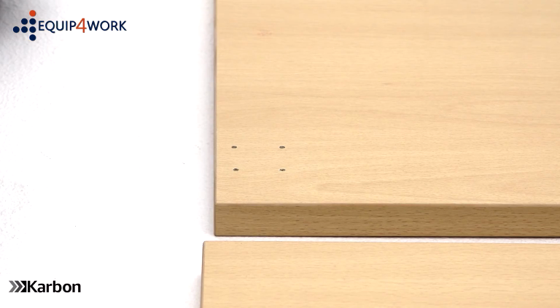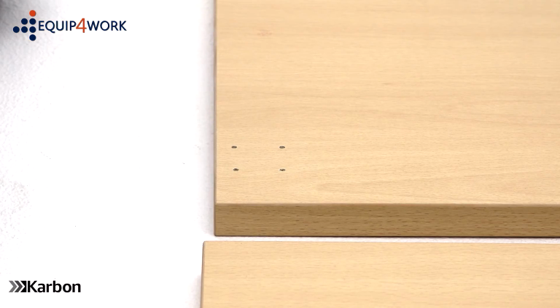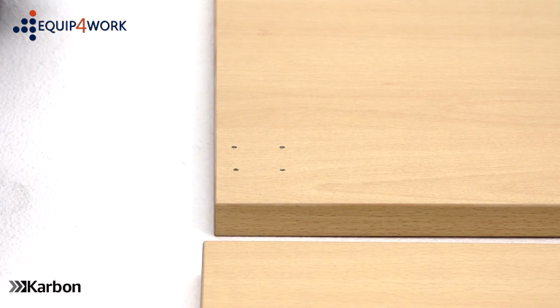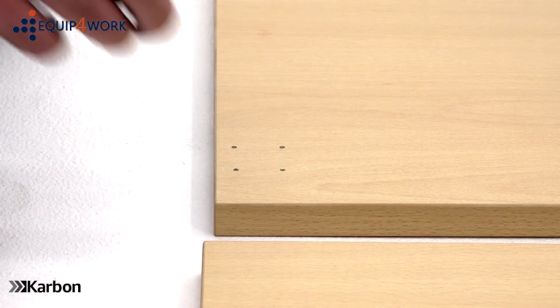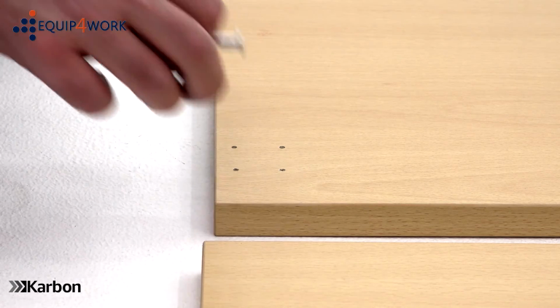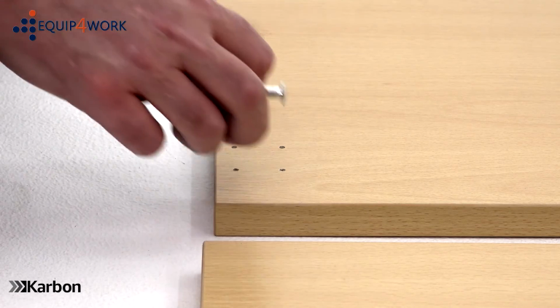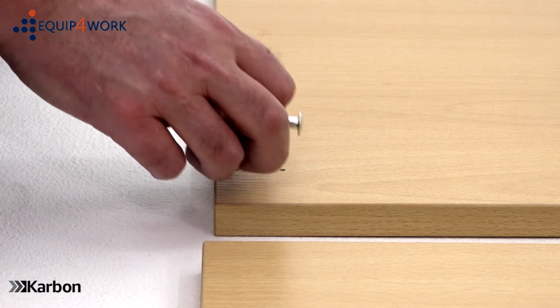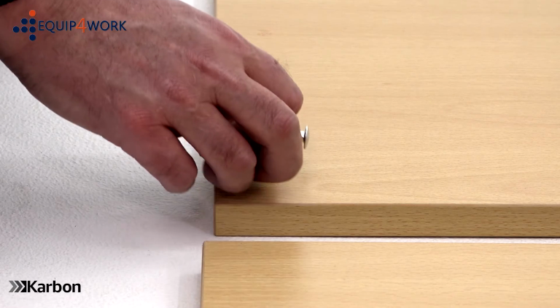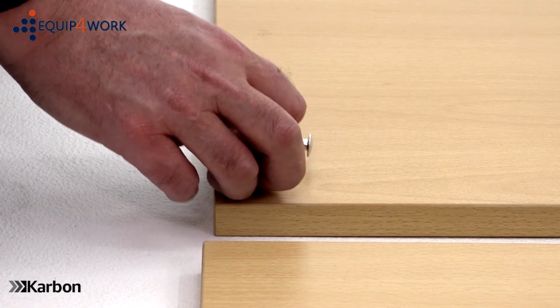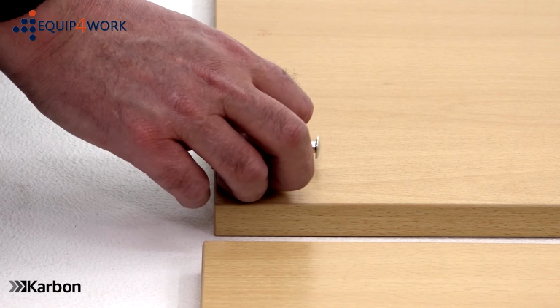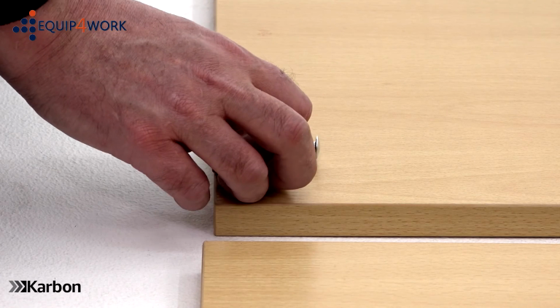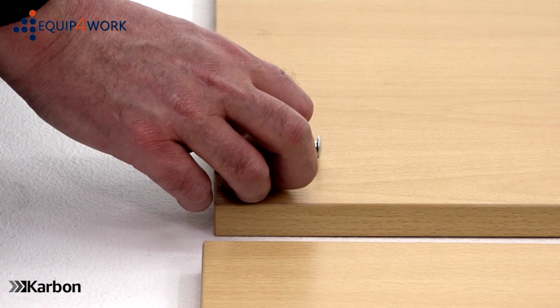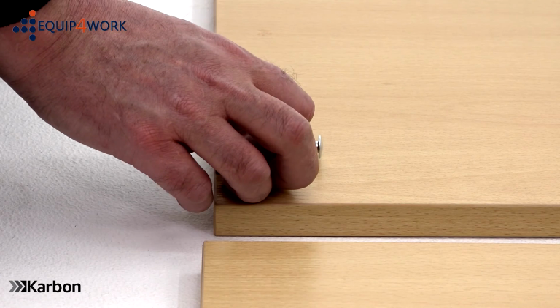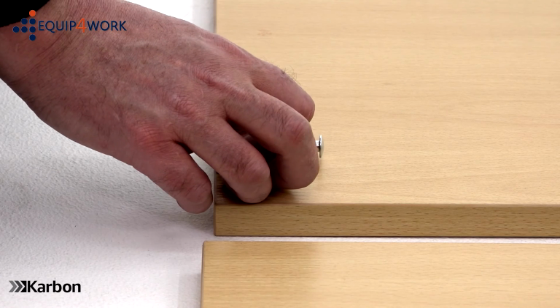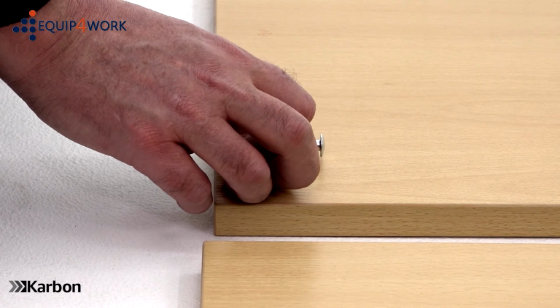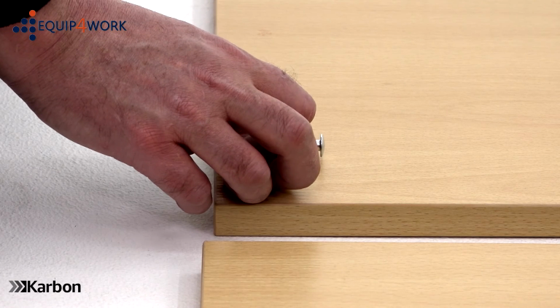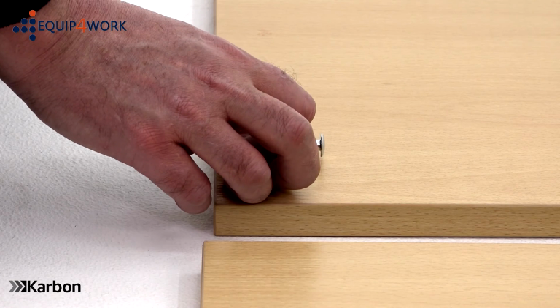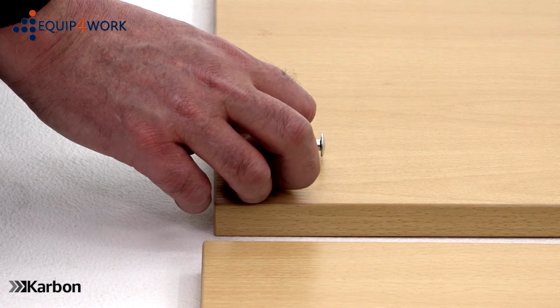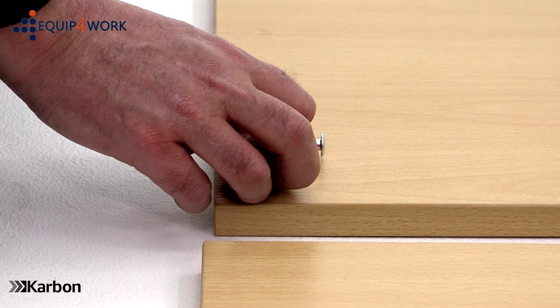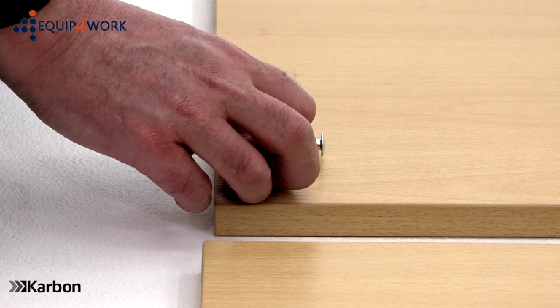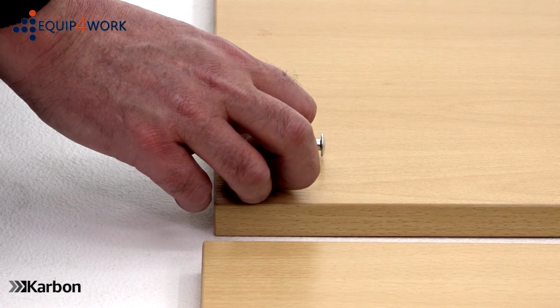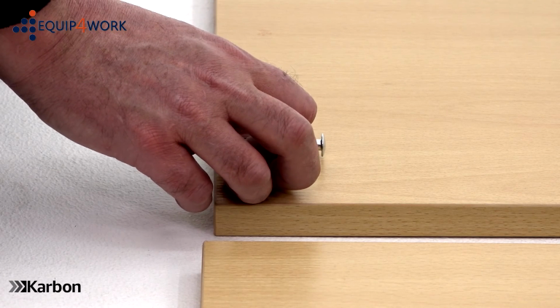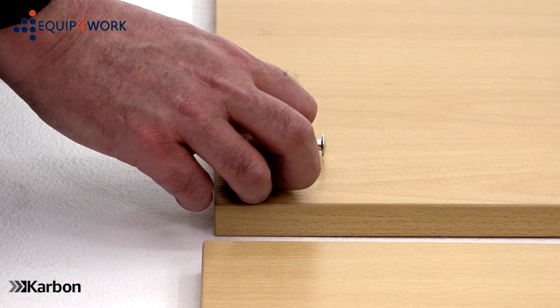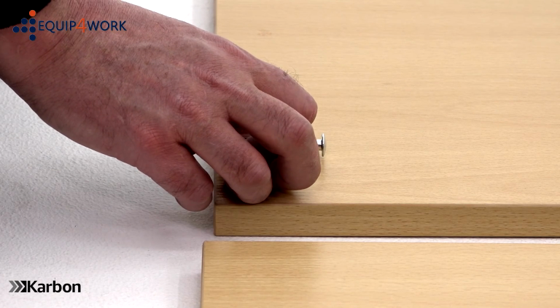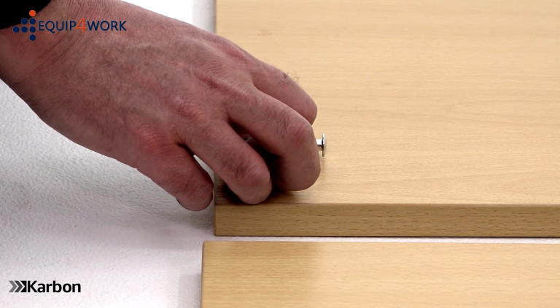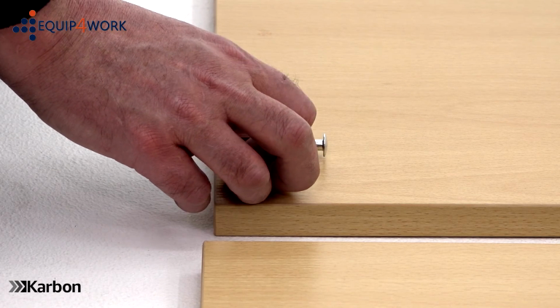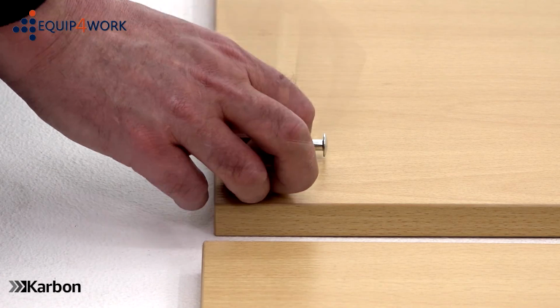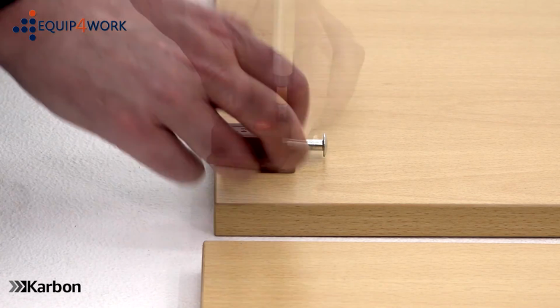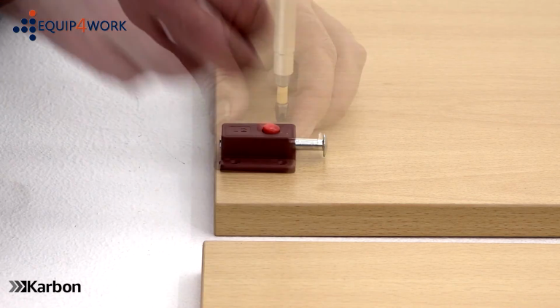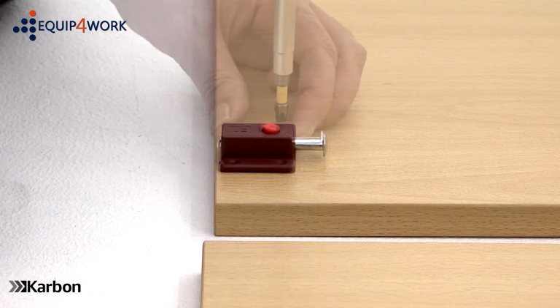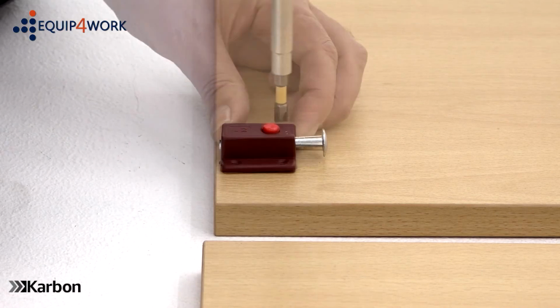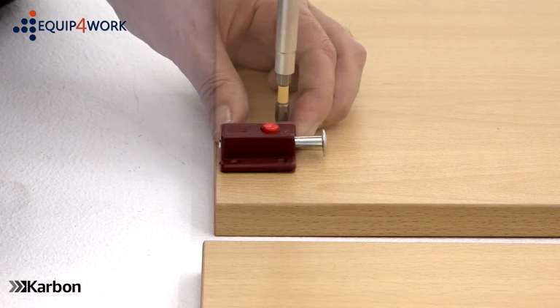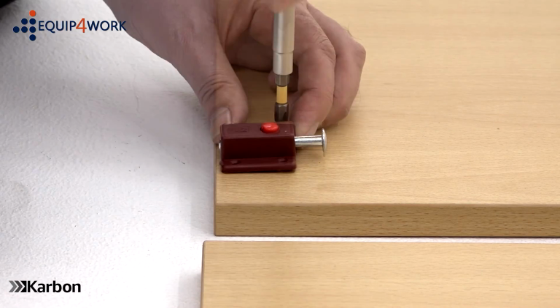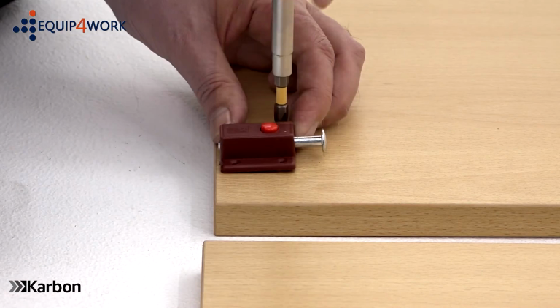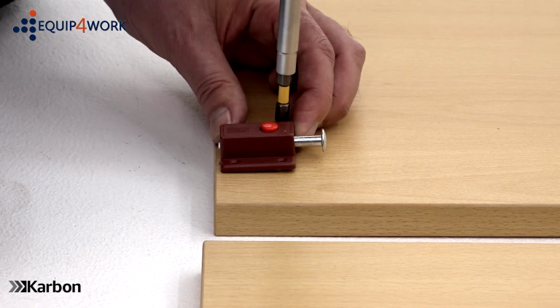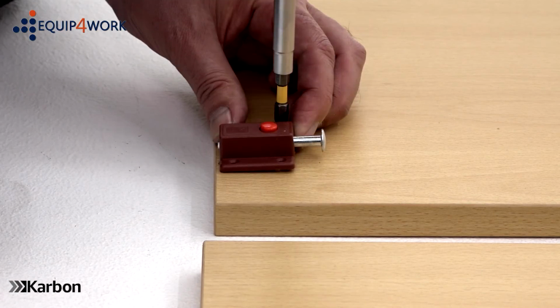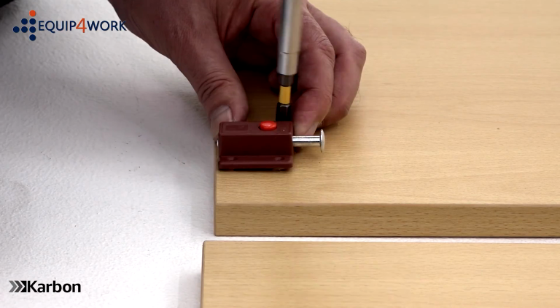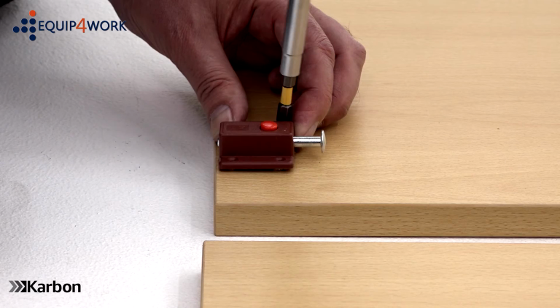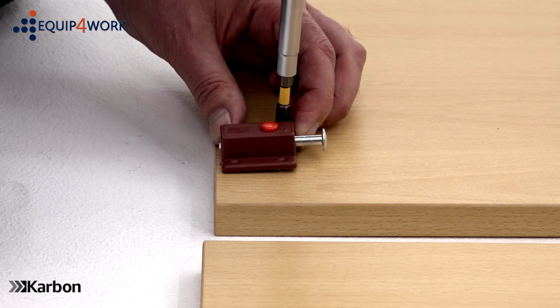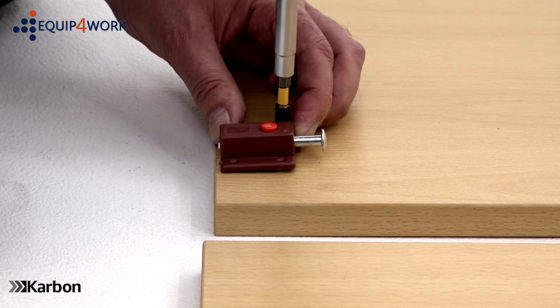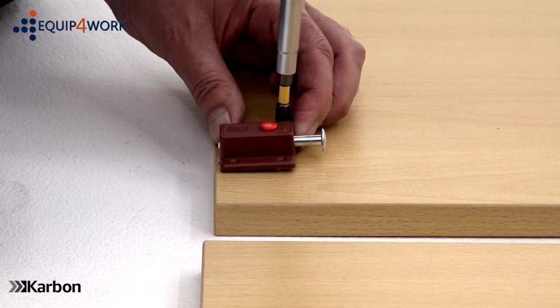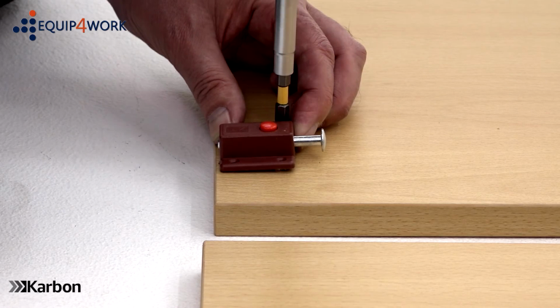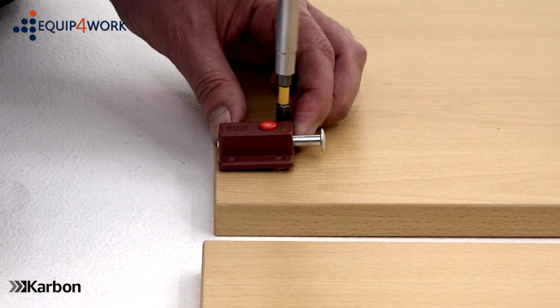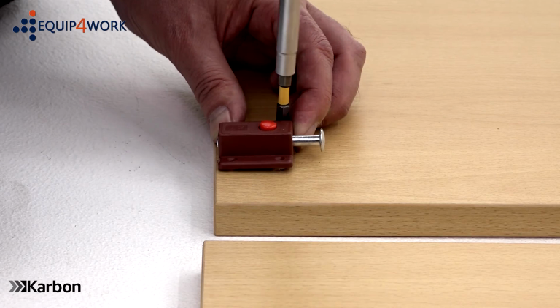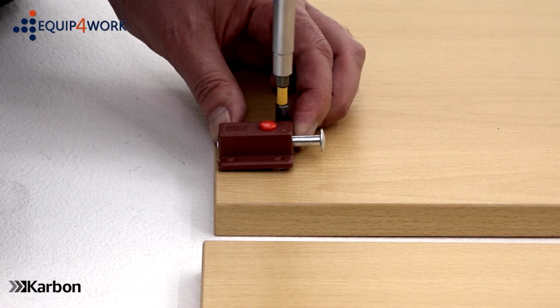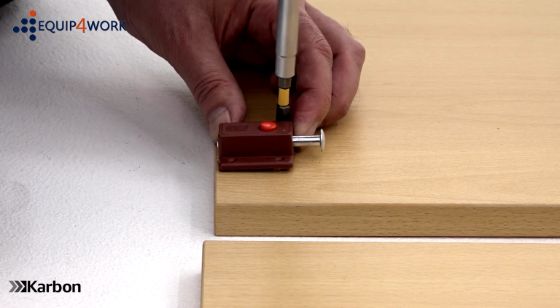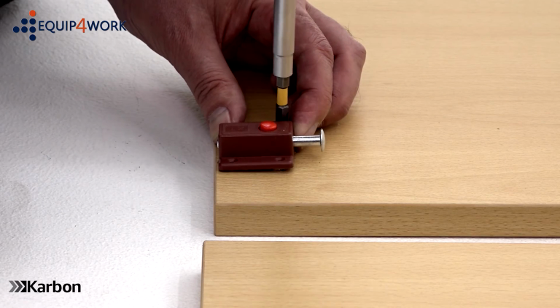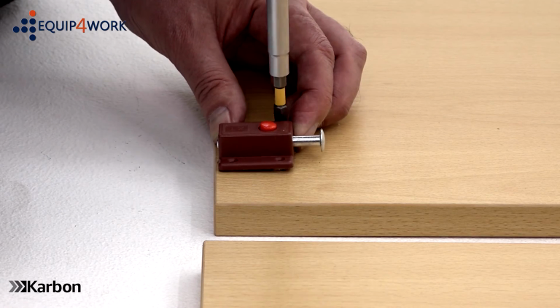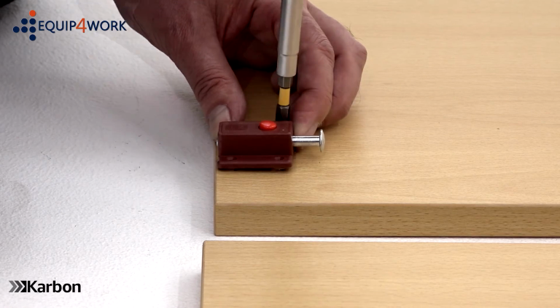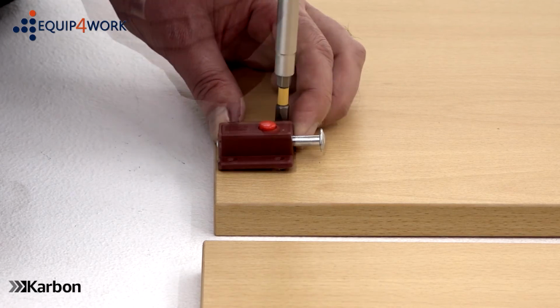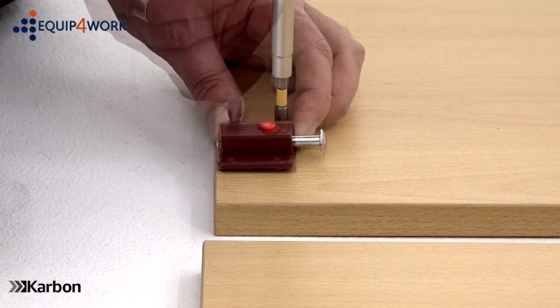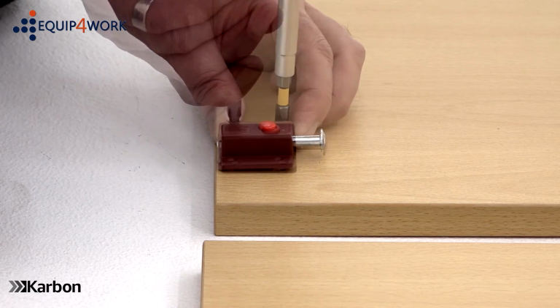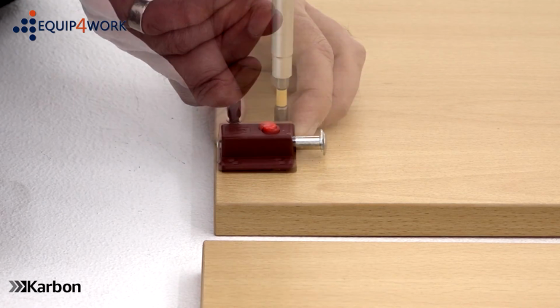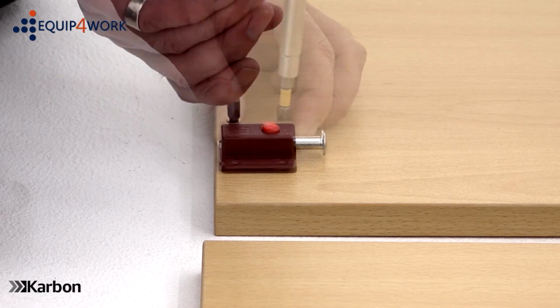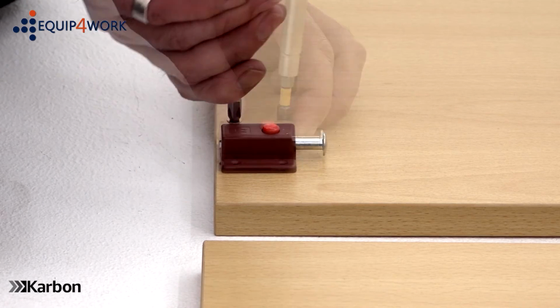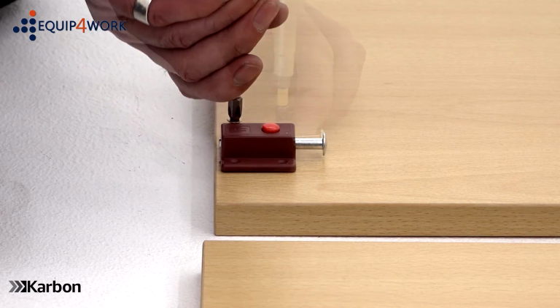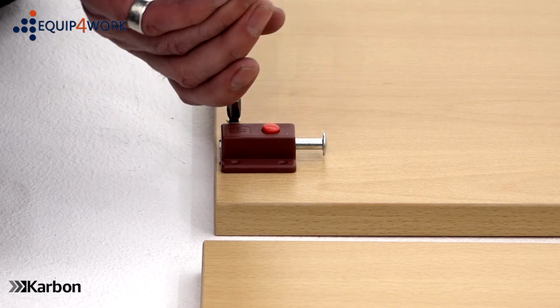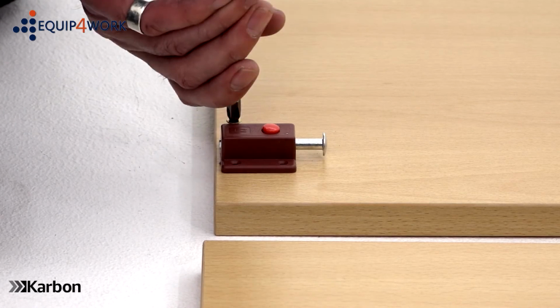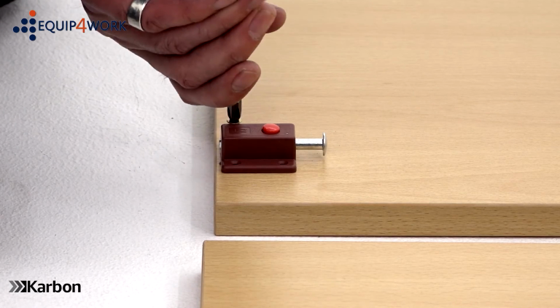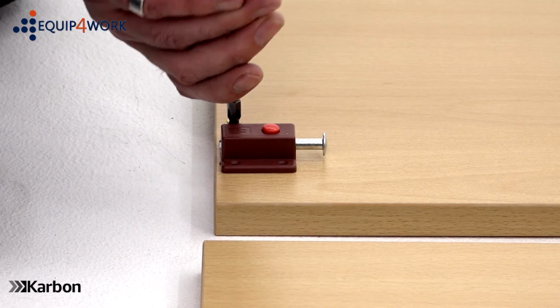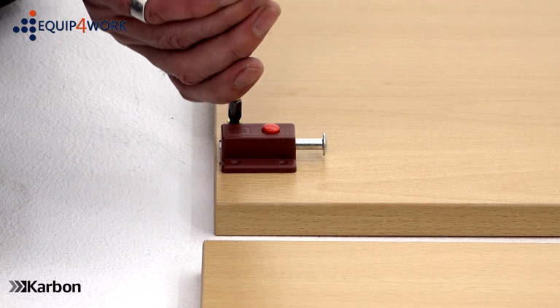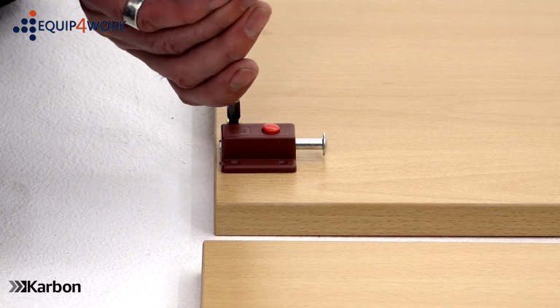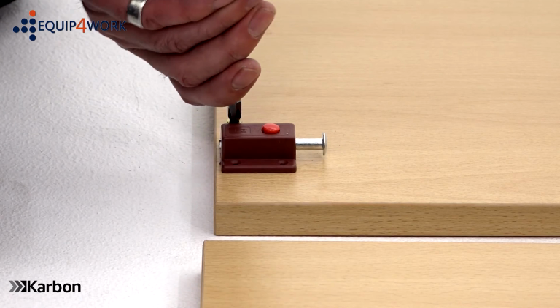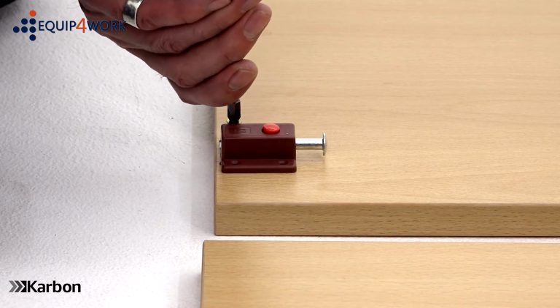Line up the inner door lock with the pilot holes. Place it in the holes in the left-hand door and secure with four of the 20mm screws.